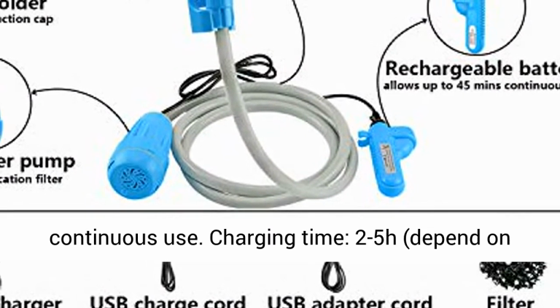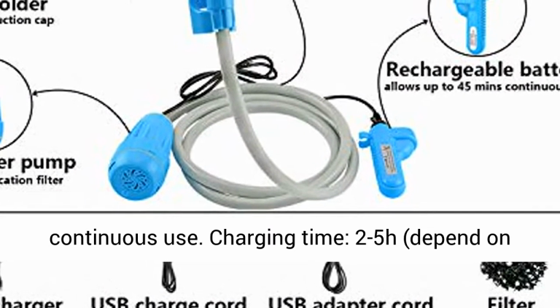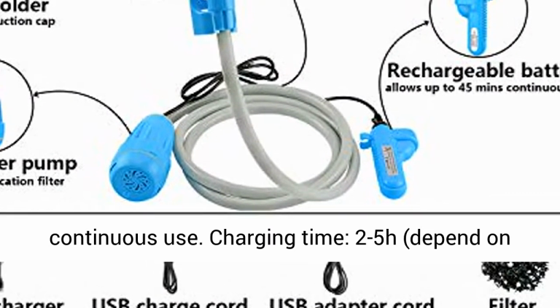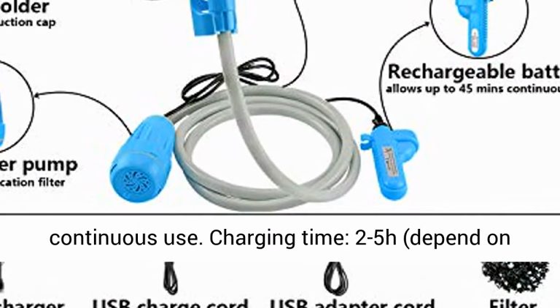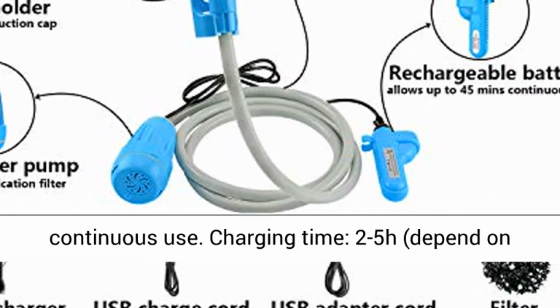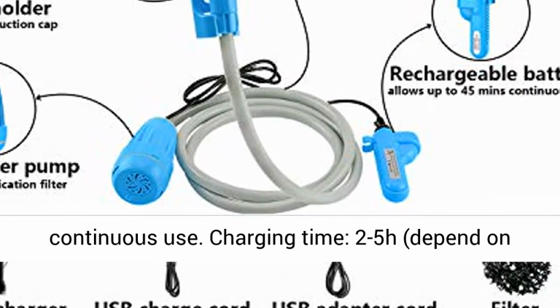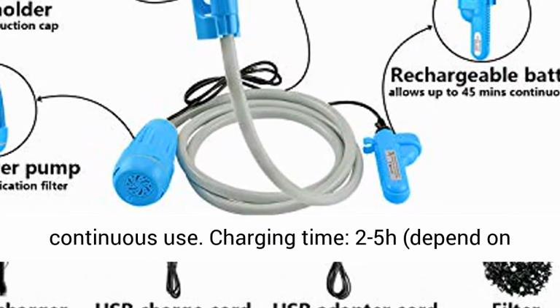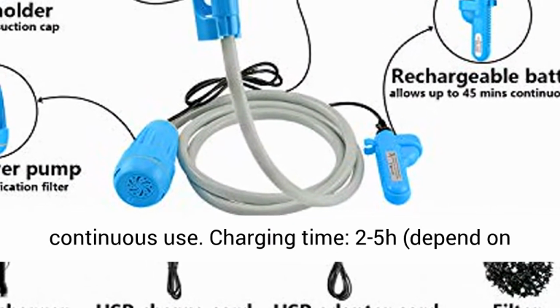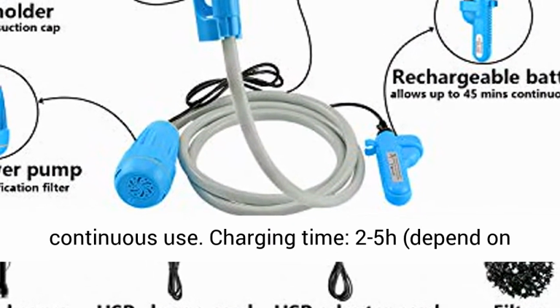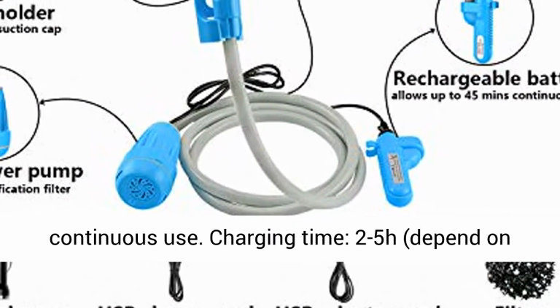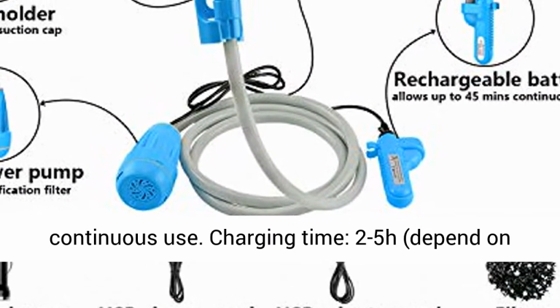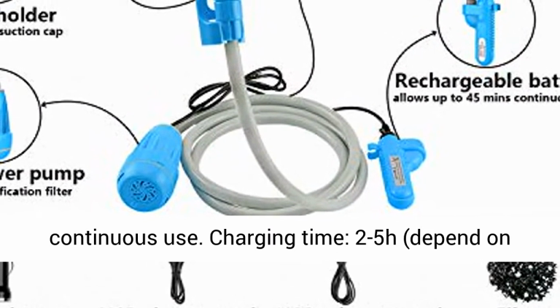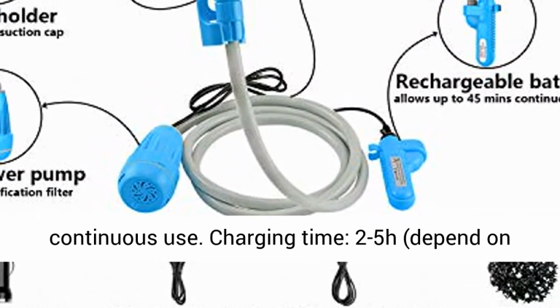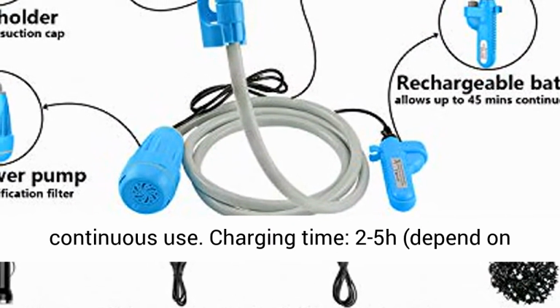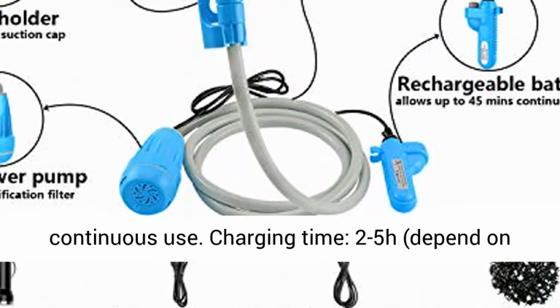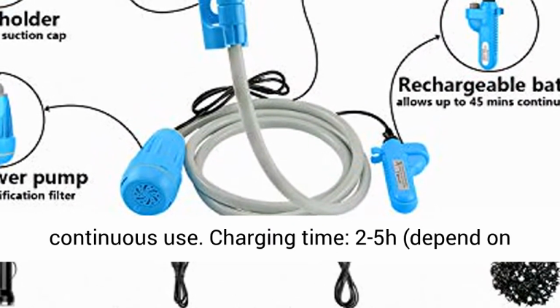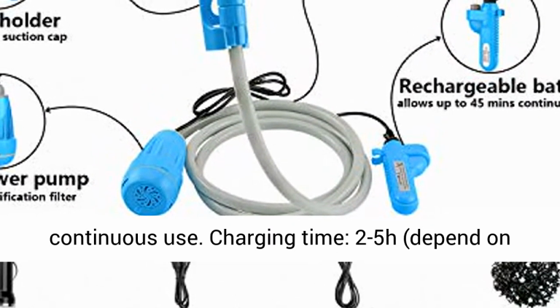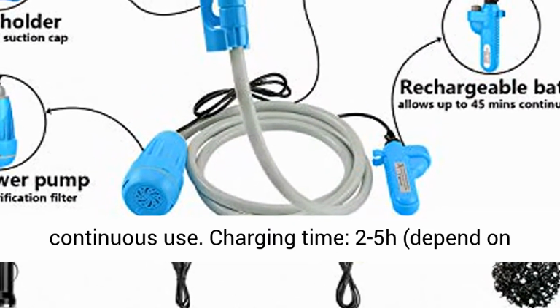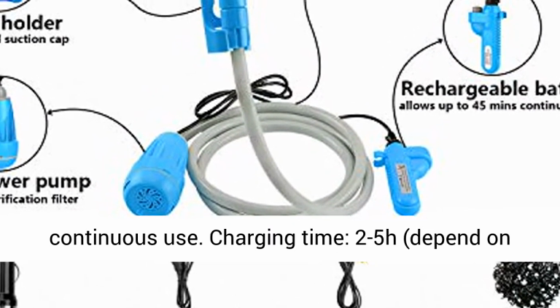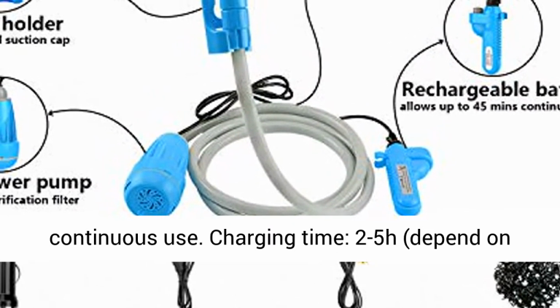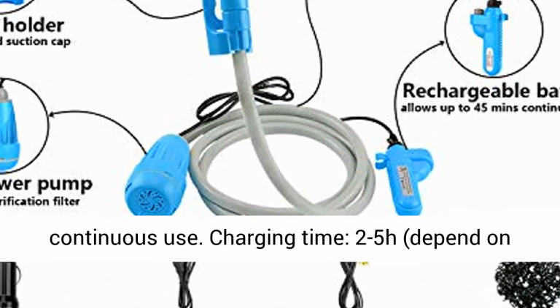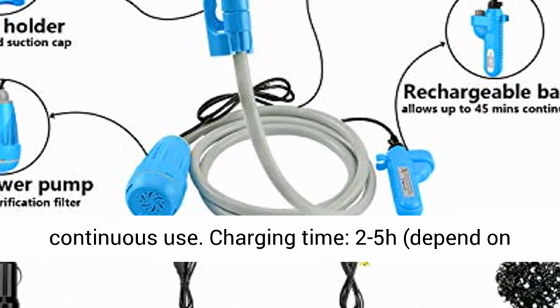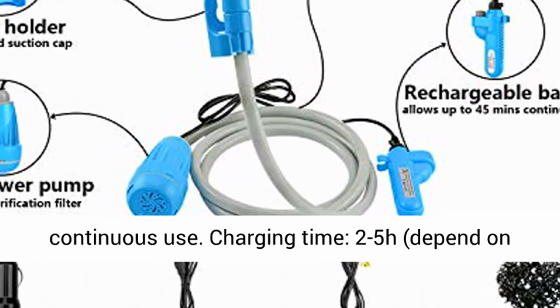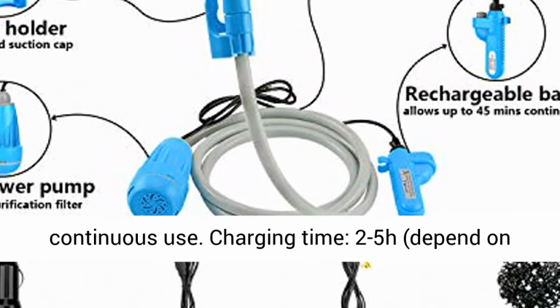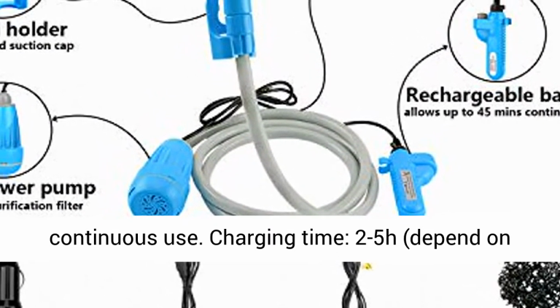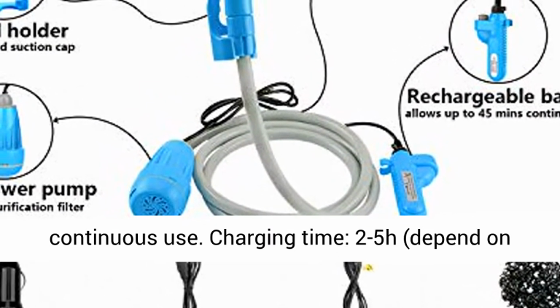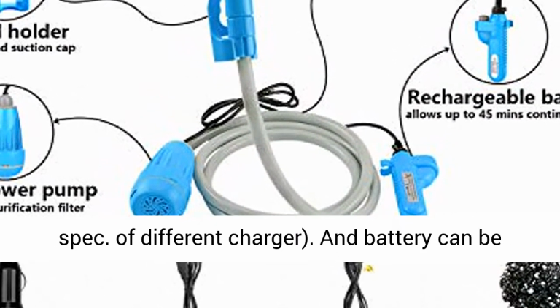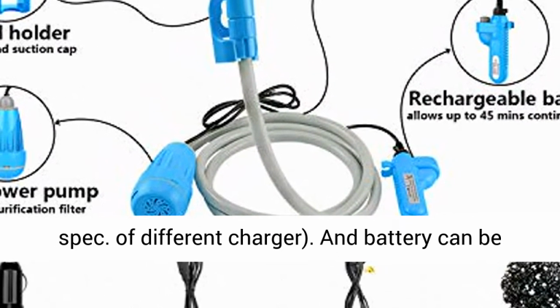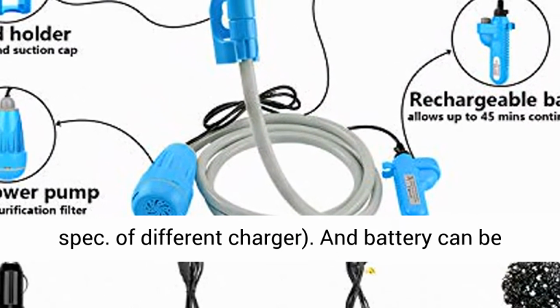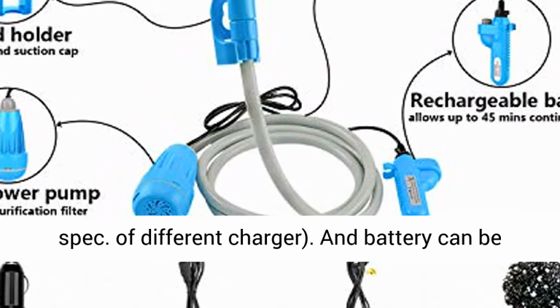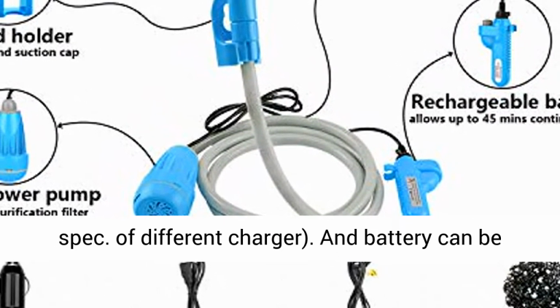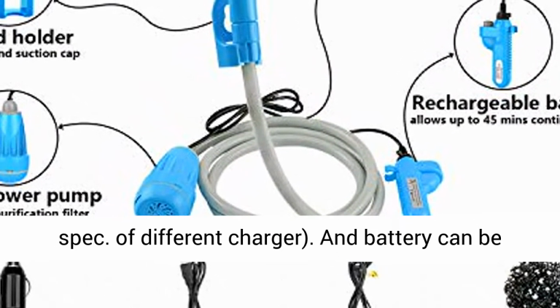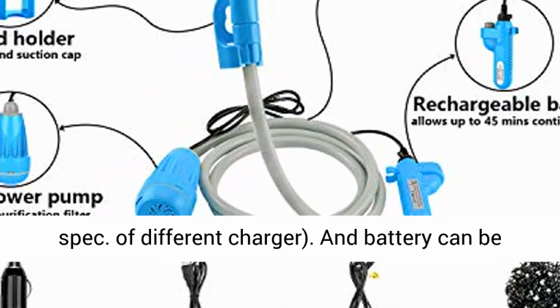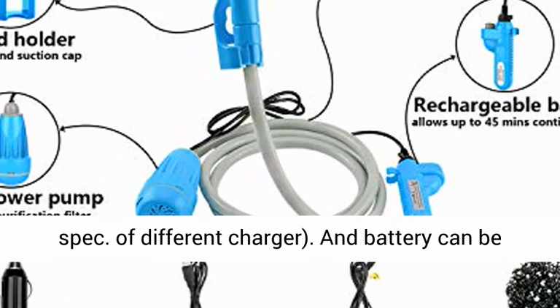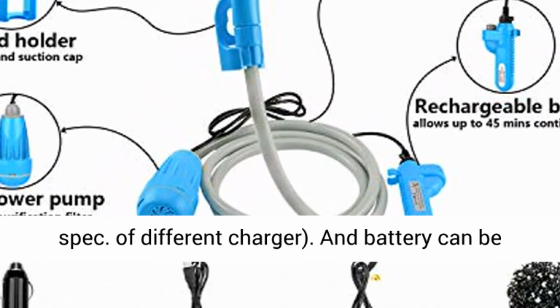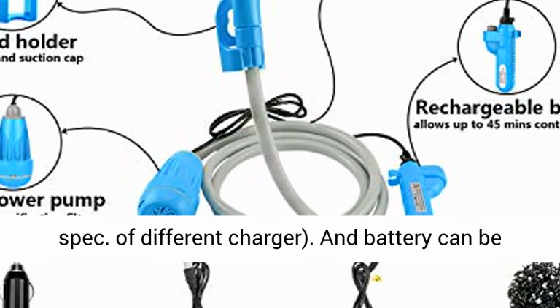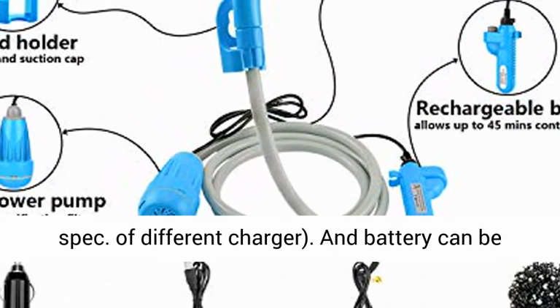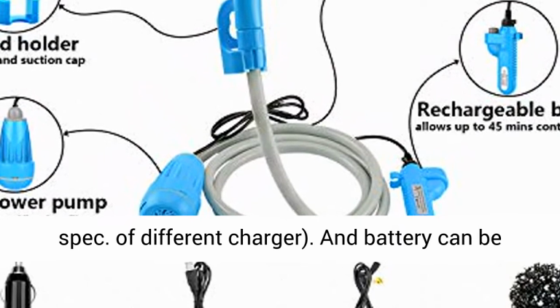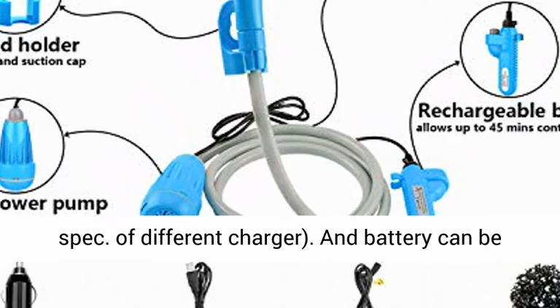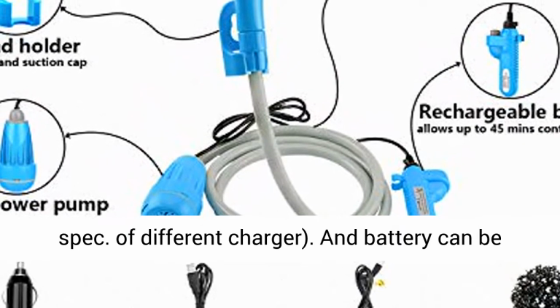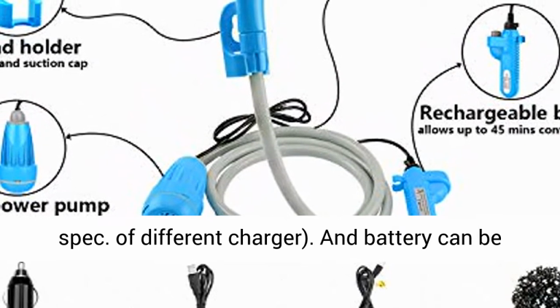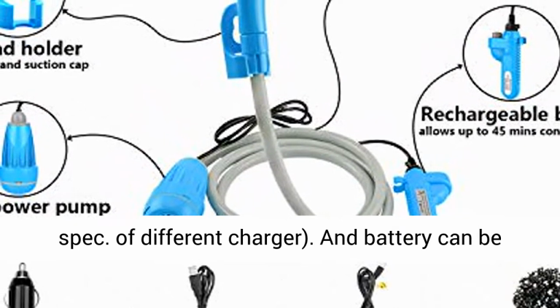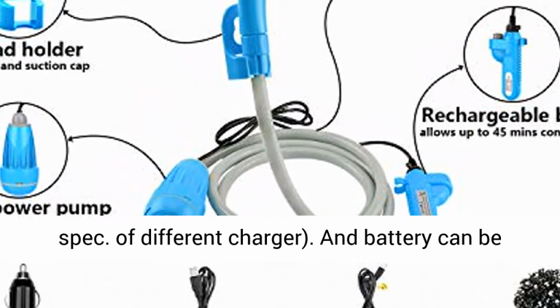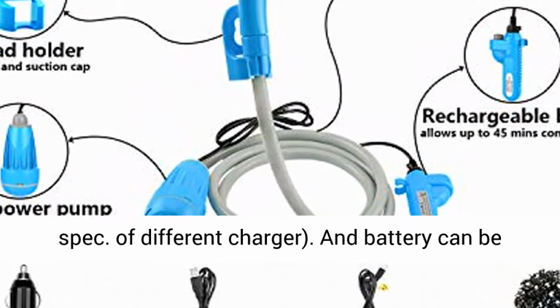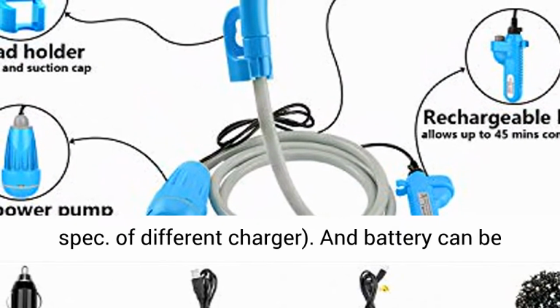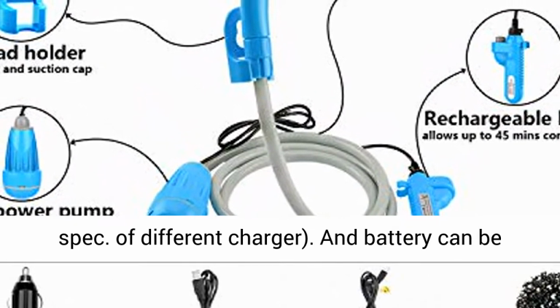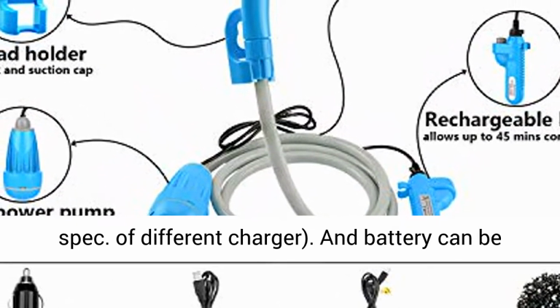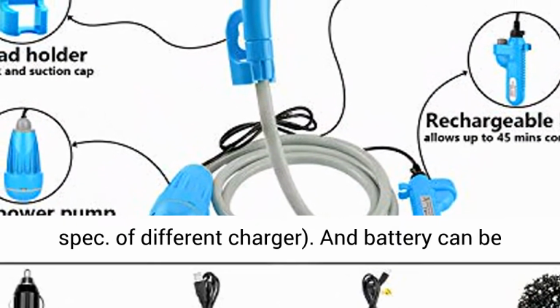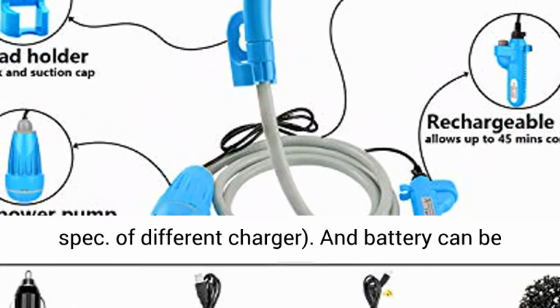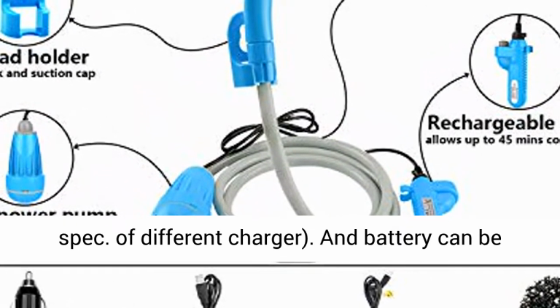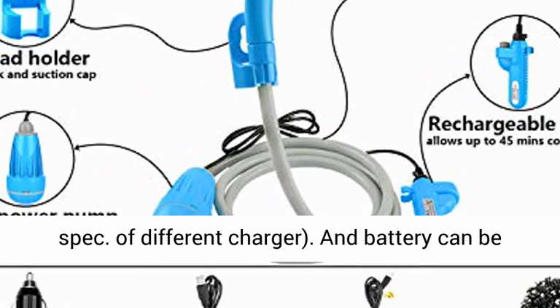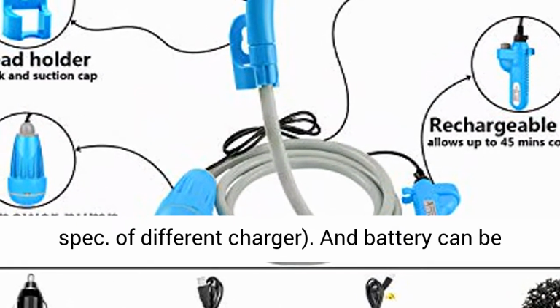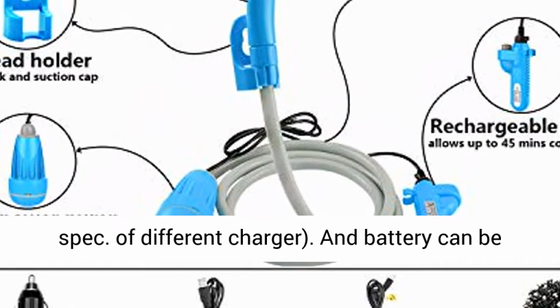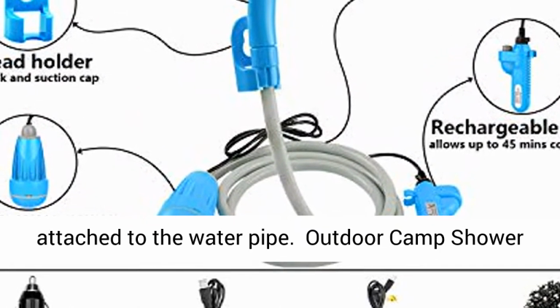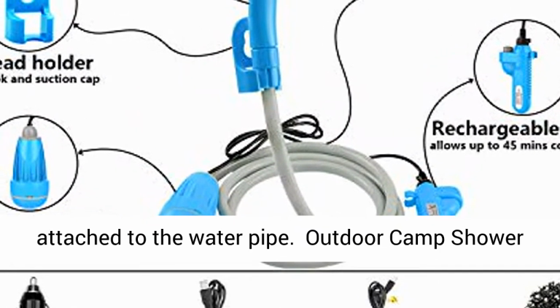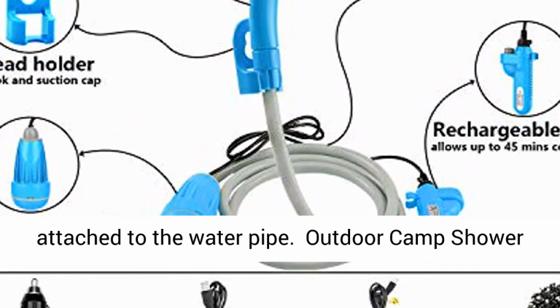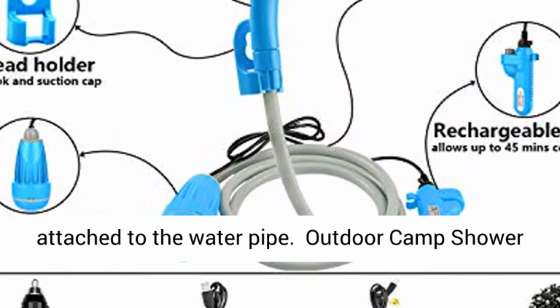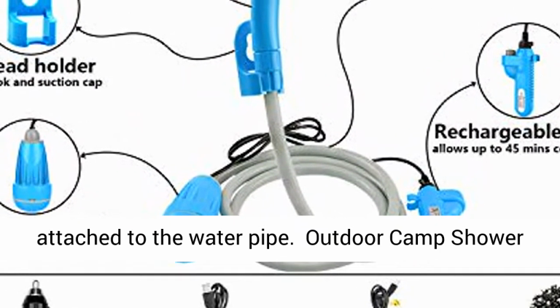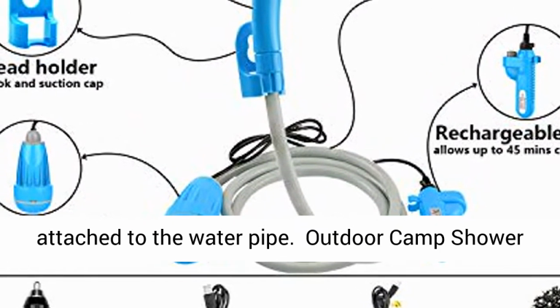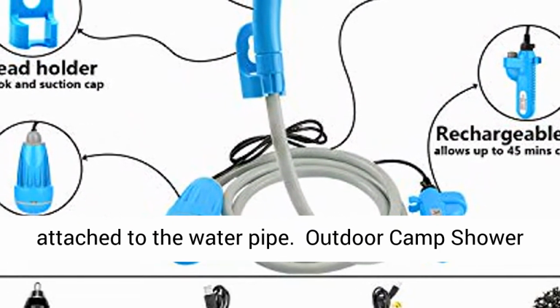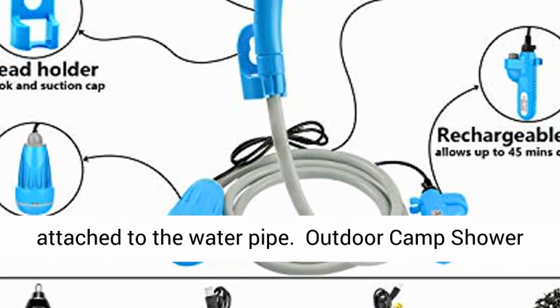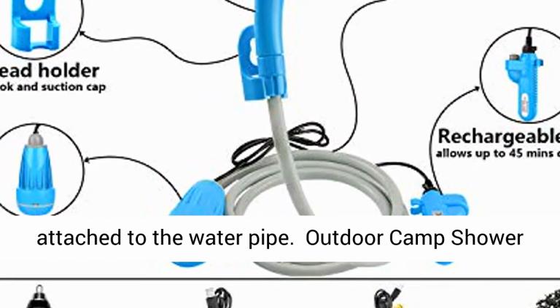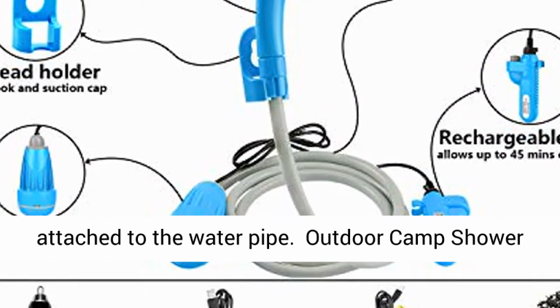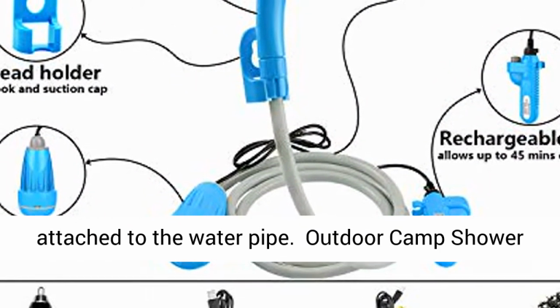Charging time is 2–5 hours, depending on the charger spec. A different charger may be used, and the battery can be attached to the water pipe.